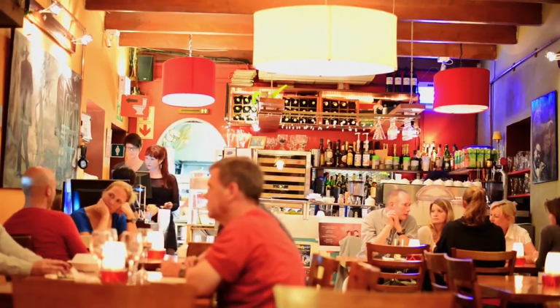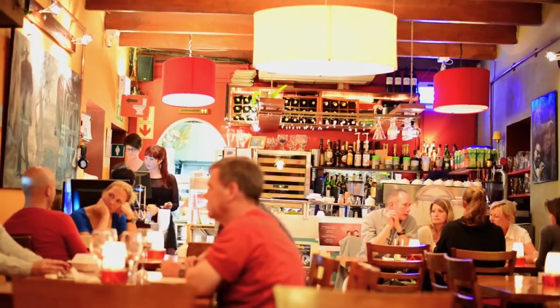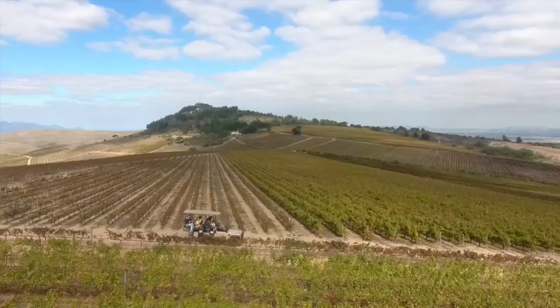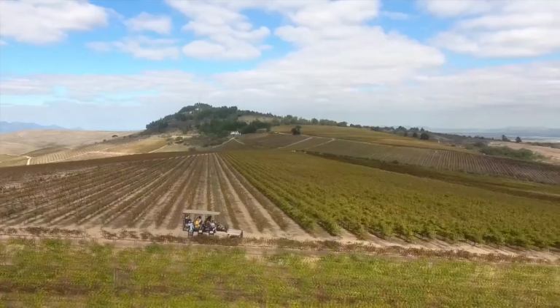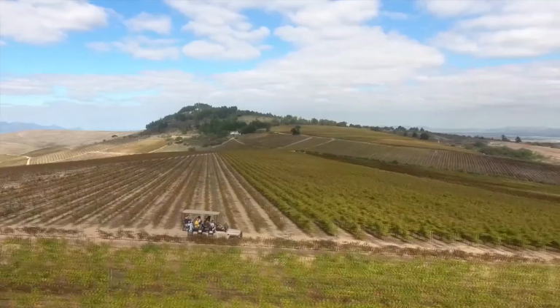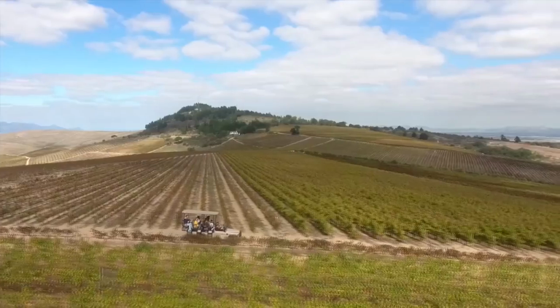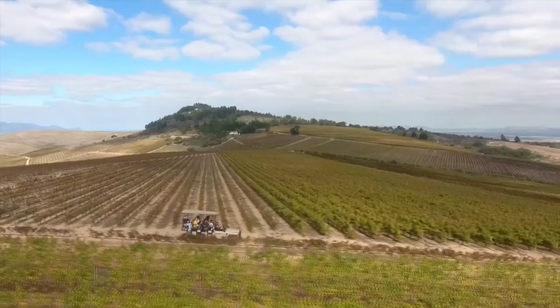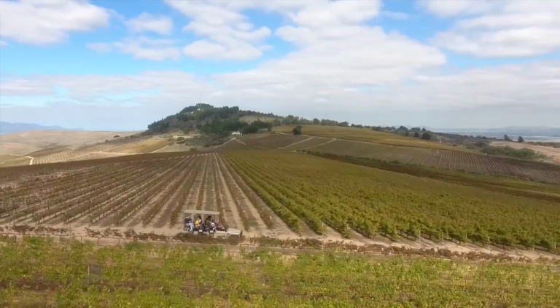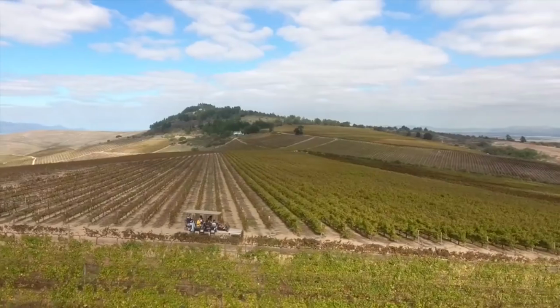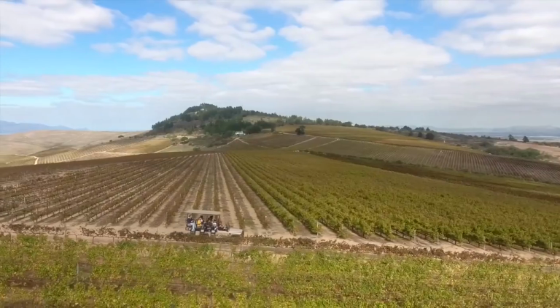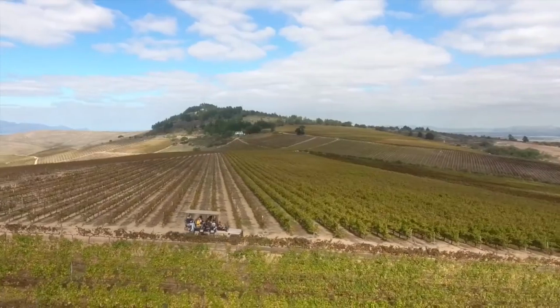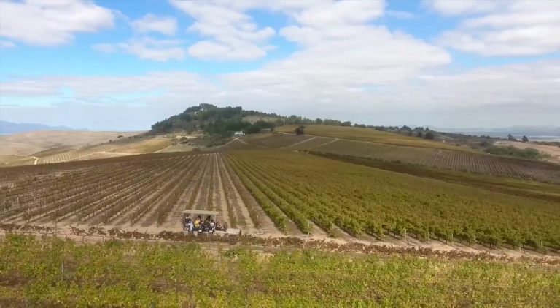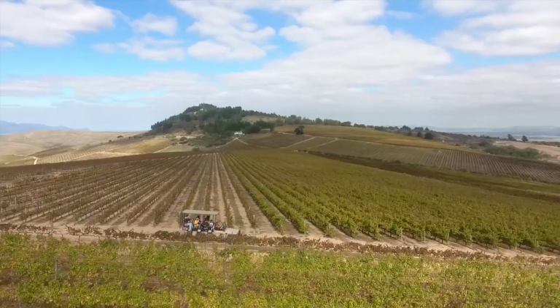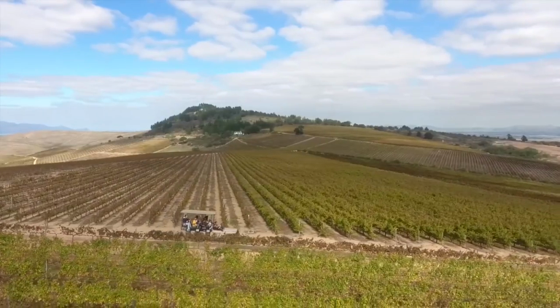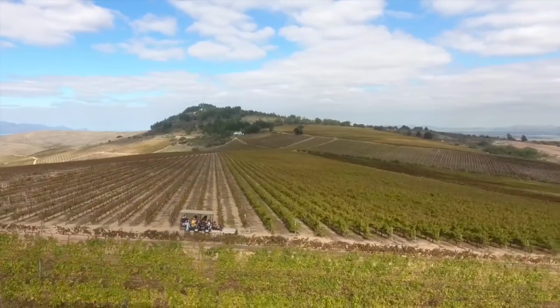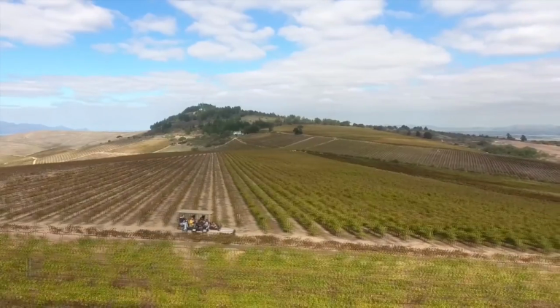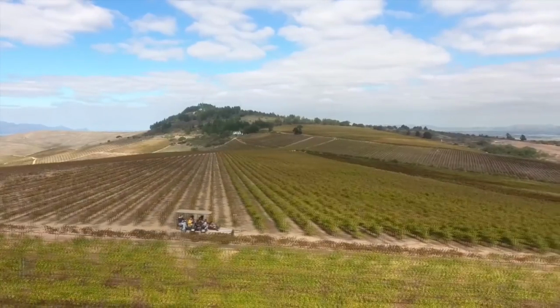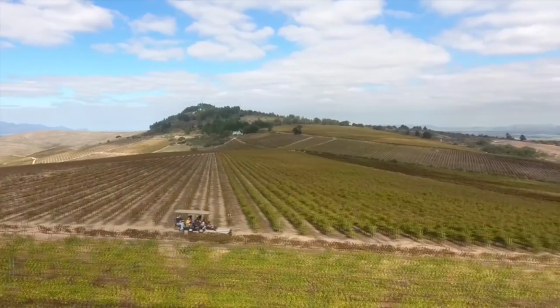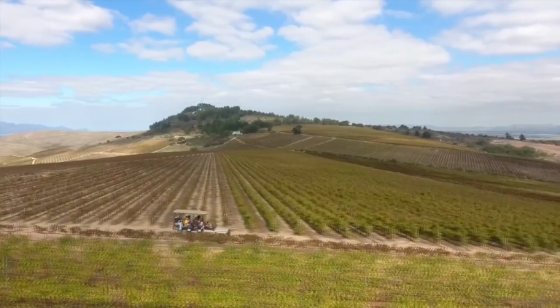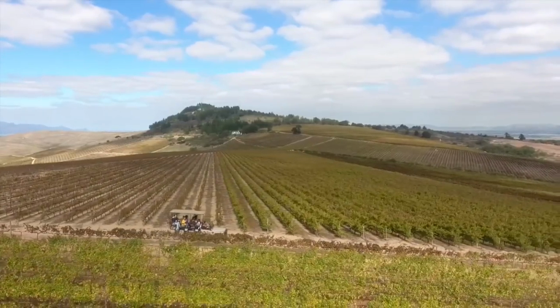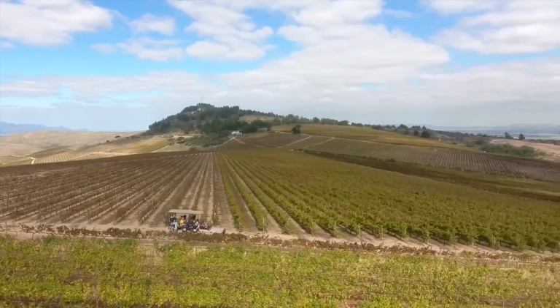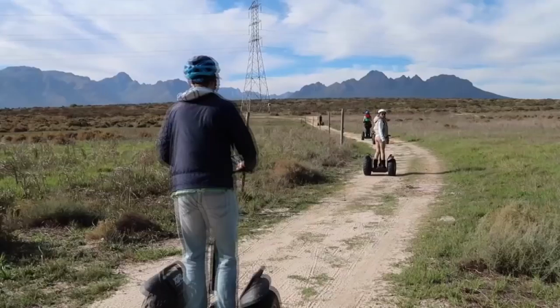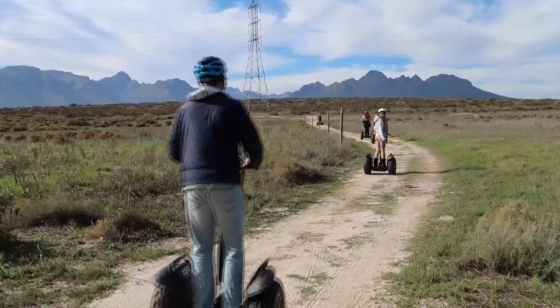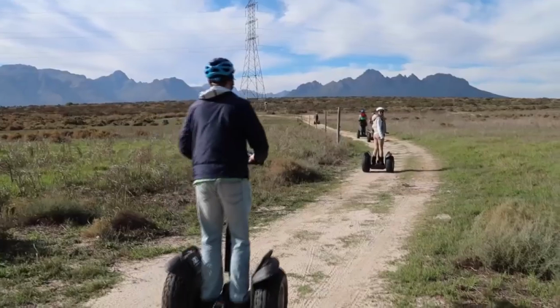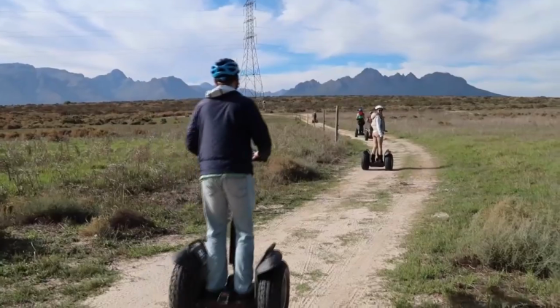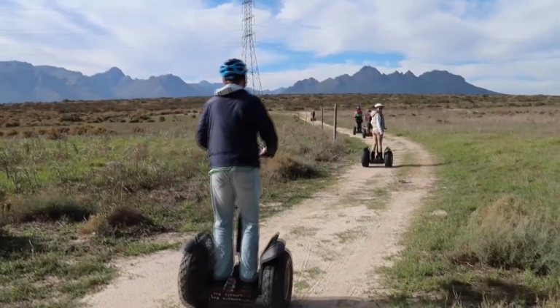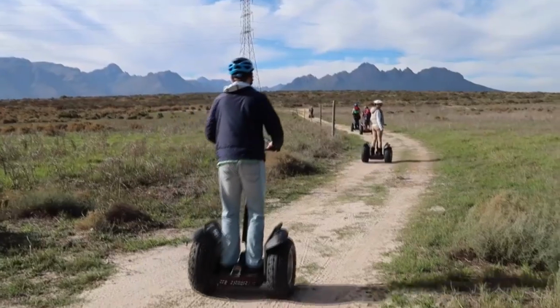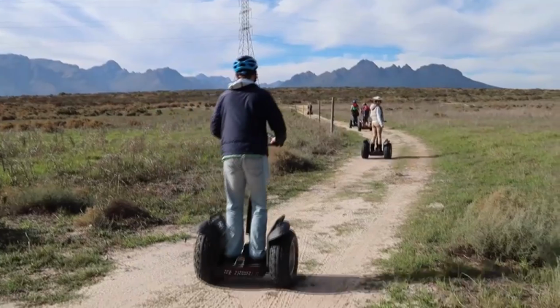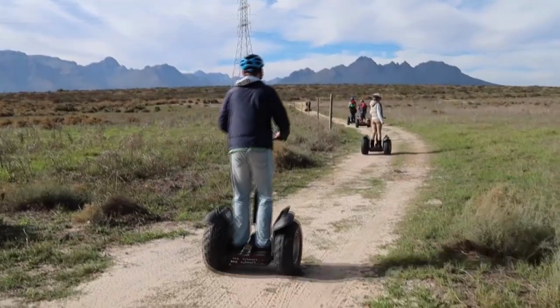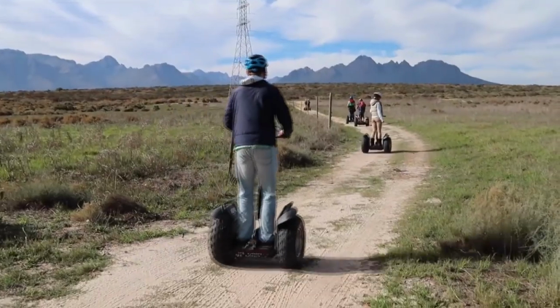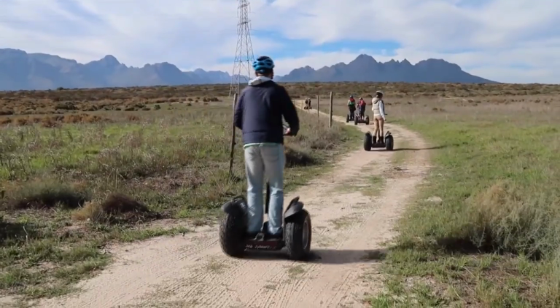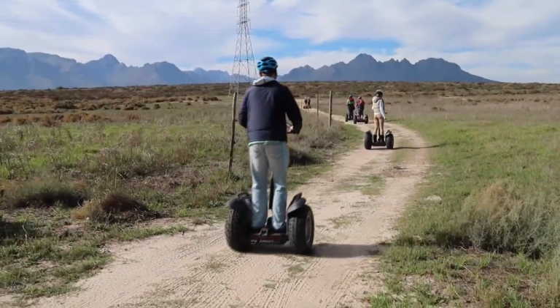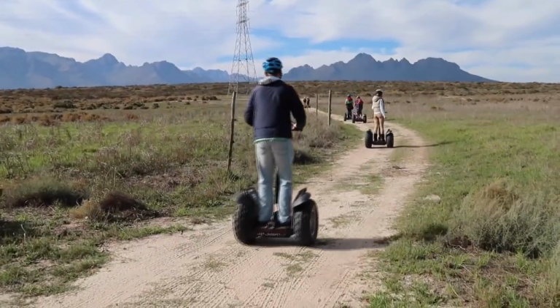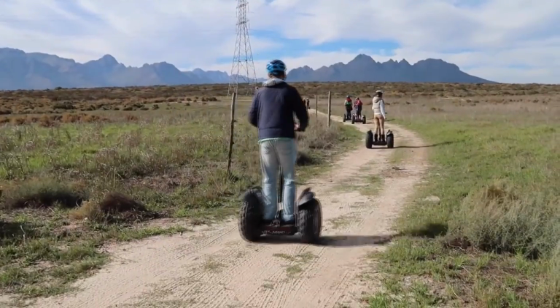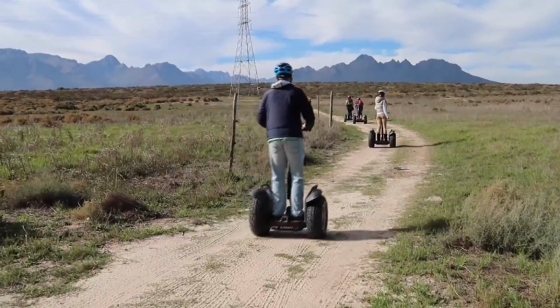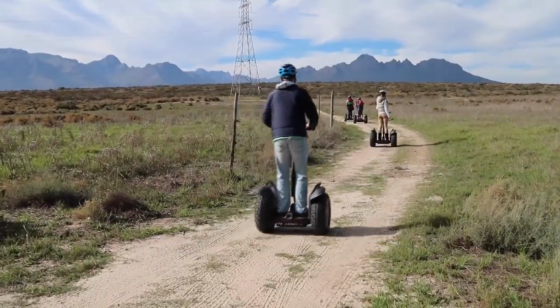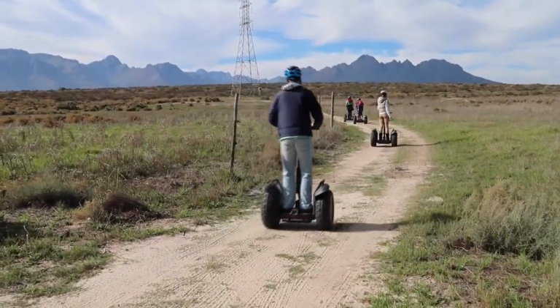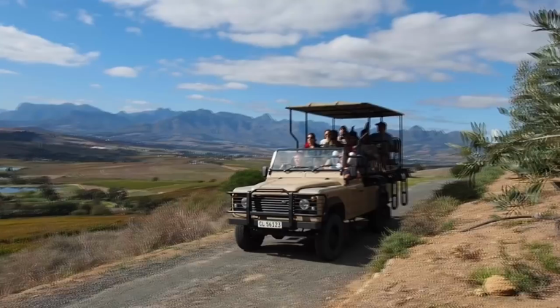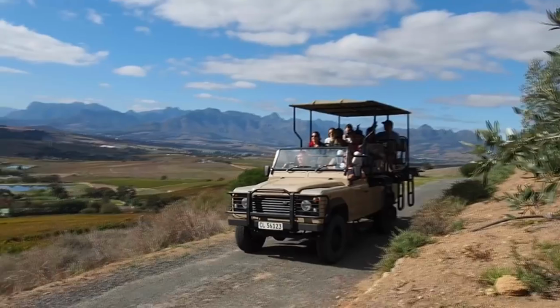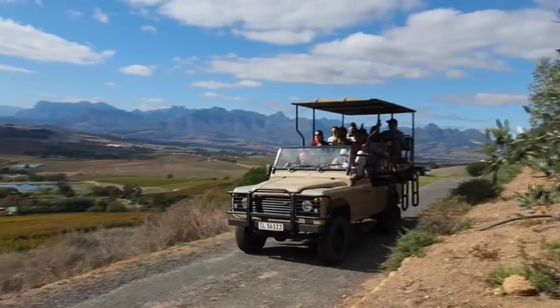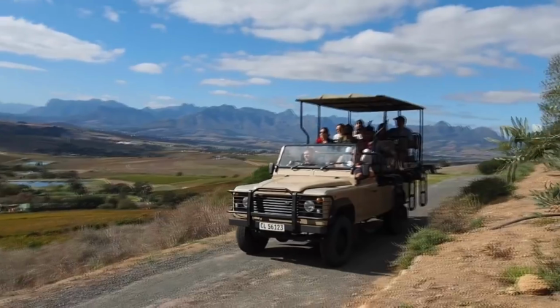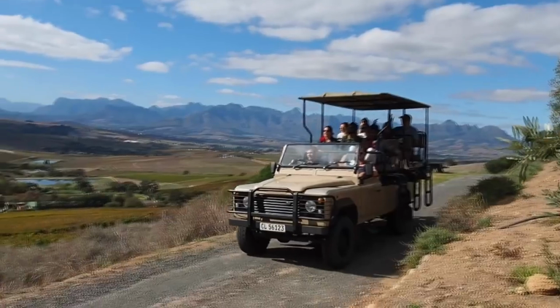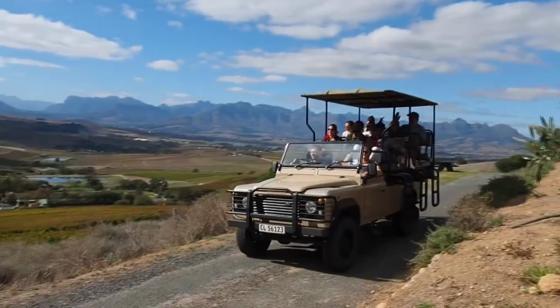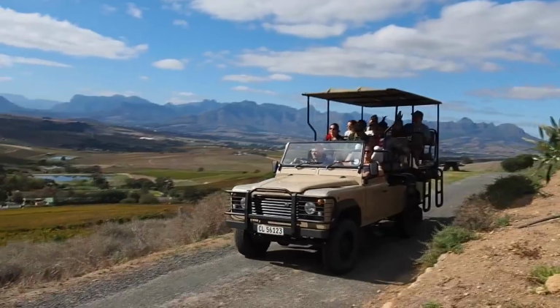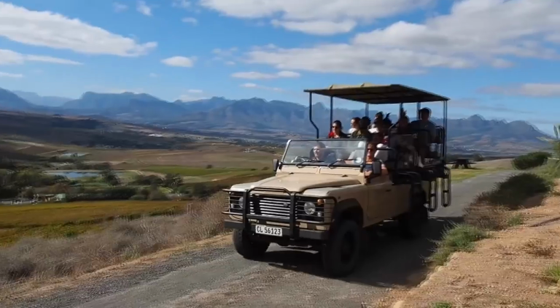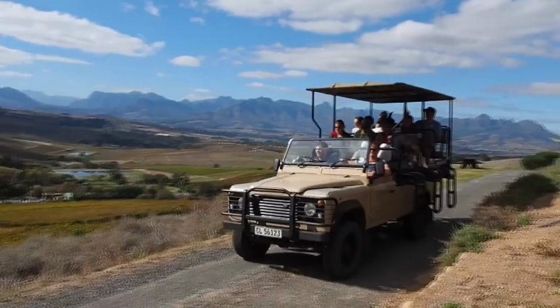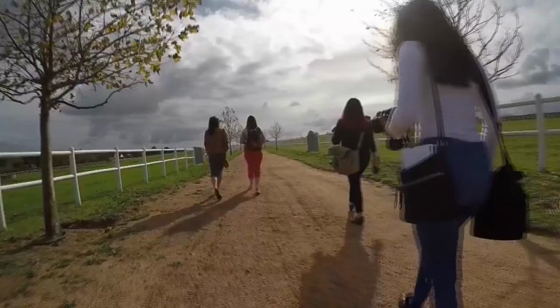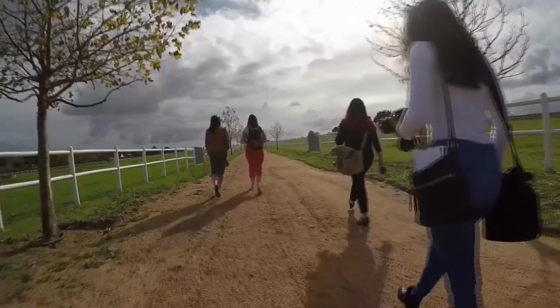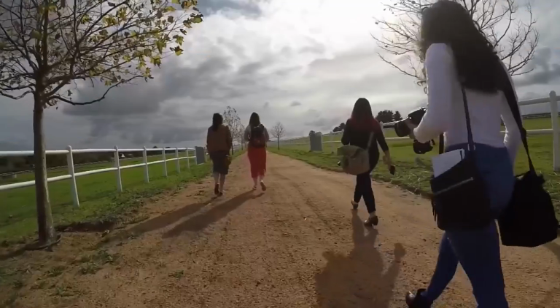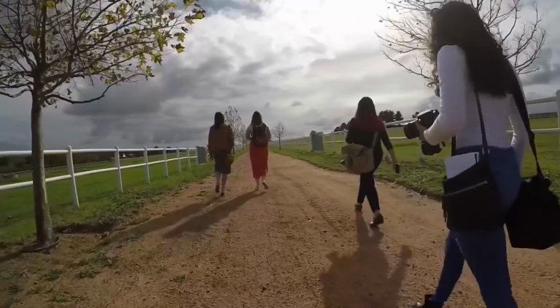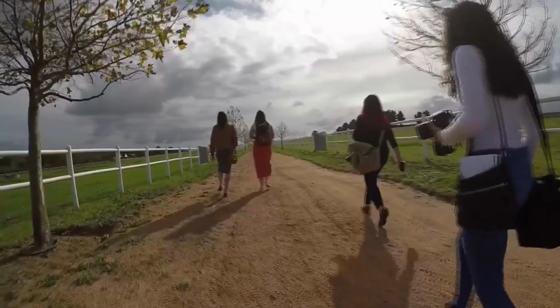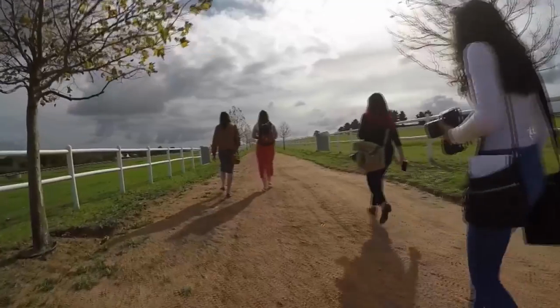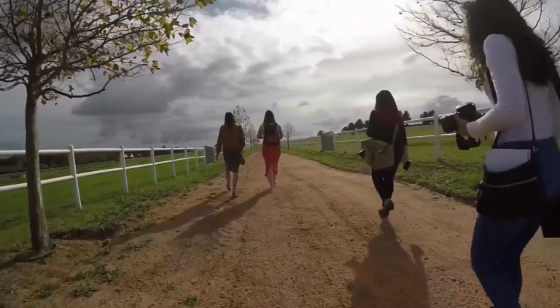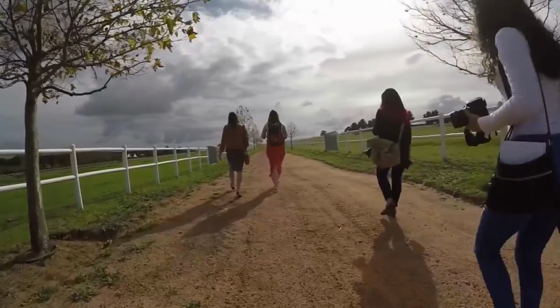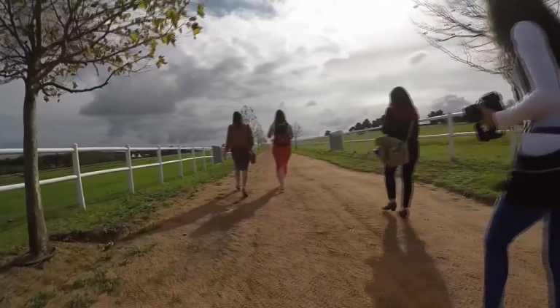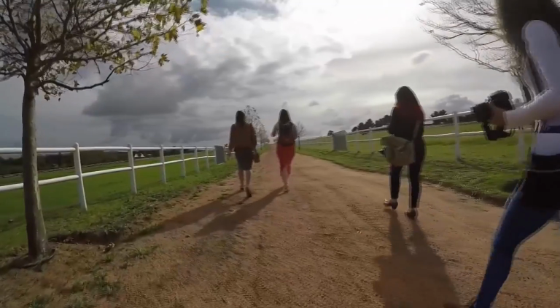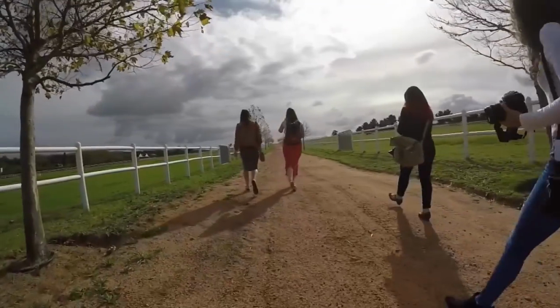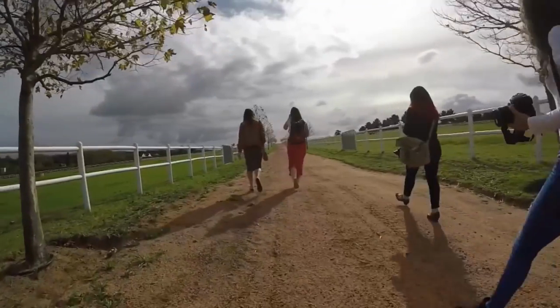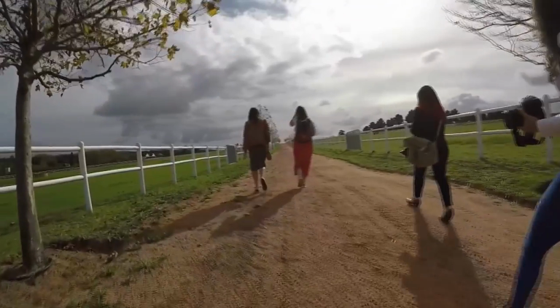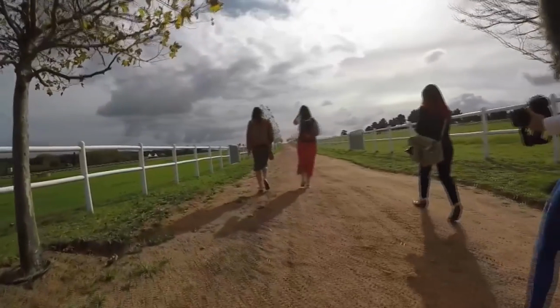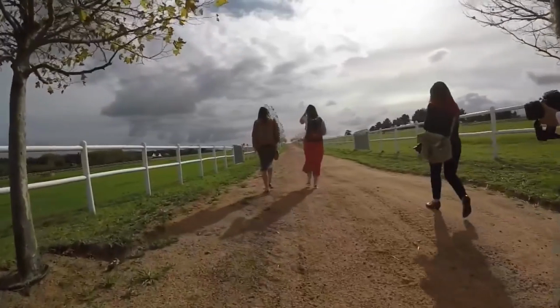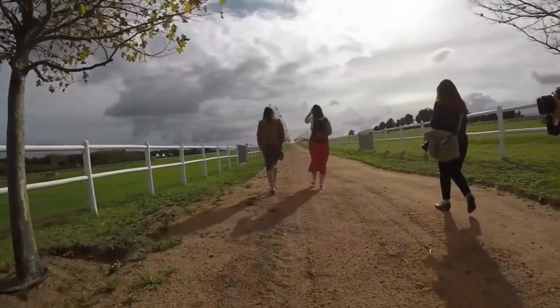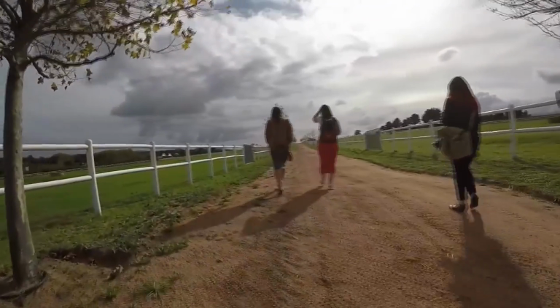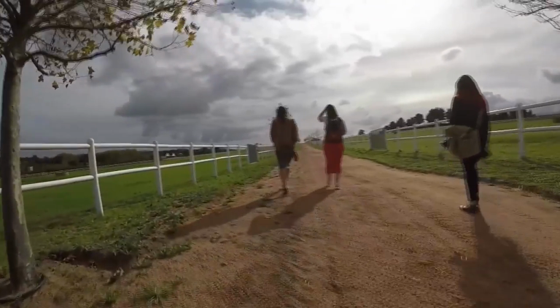If you have a little hangover to work off, there are mountain biking tours, safaris, and hikes right on the doorstep.